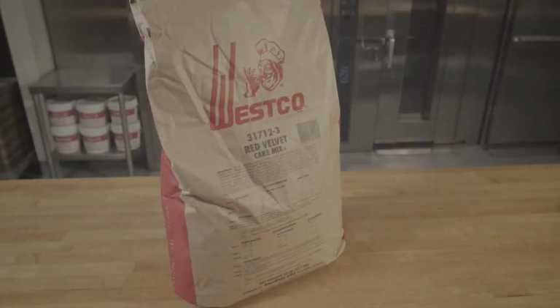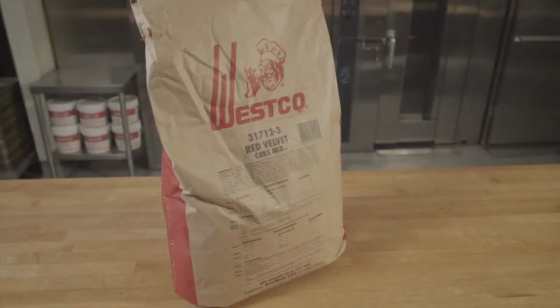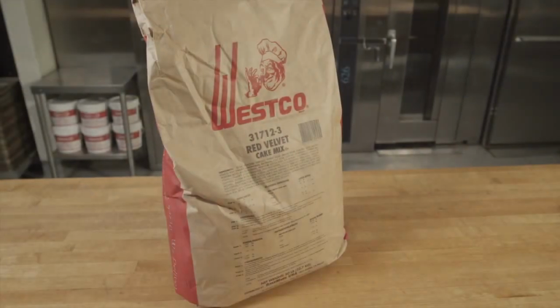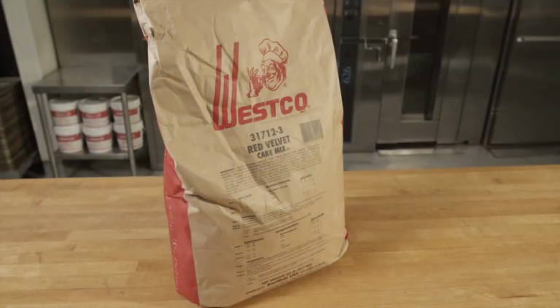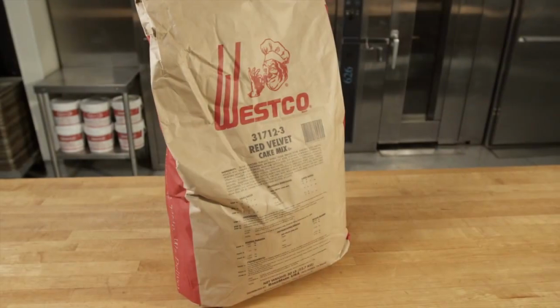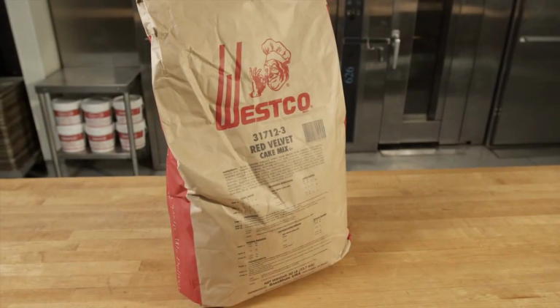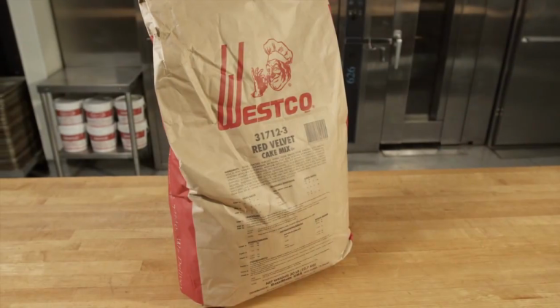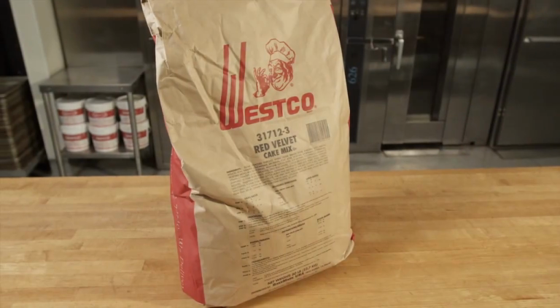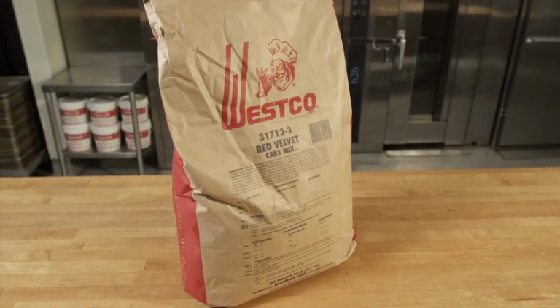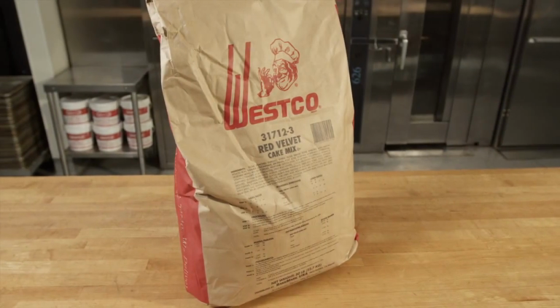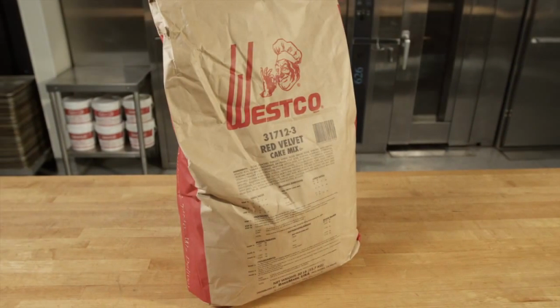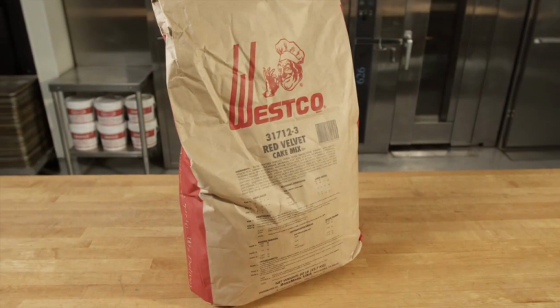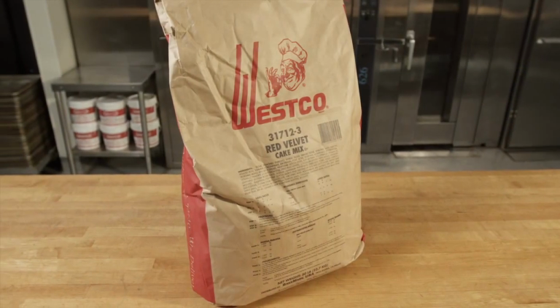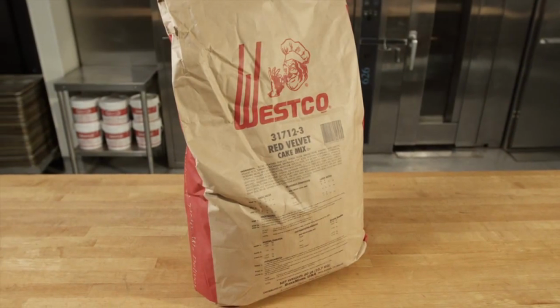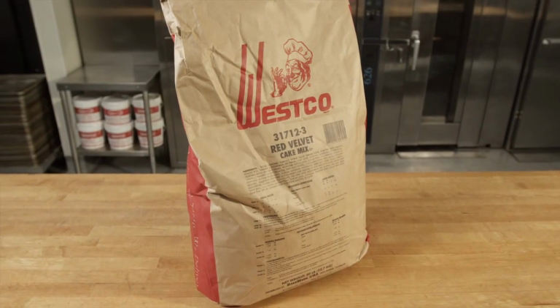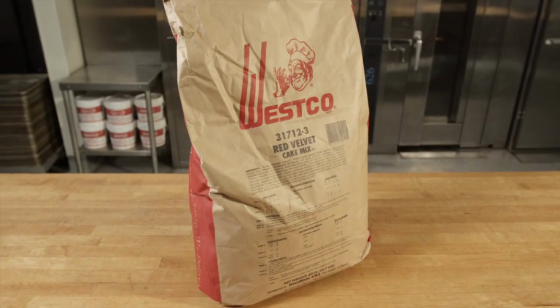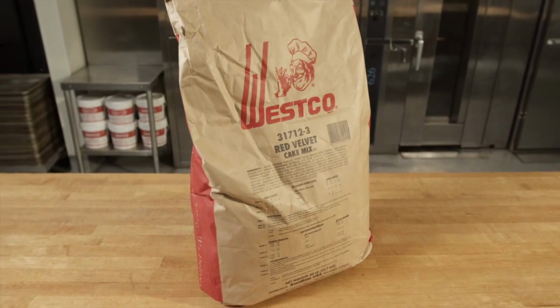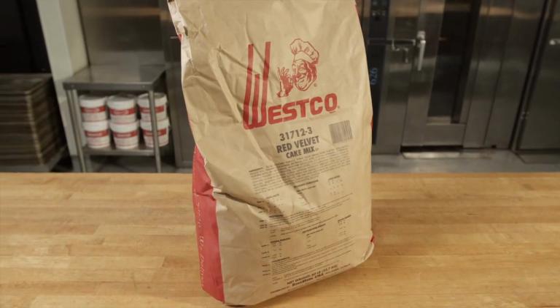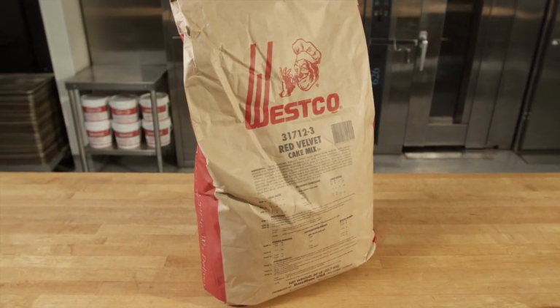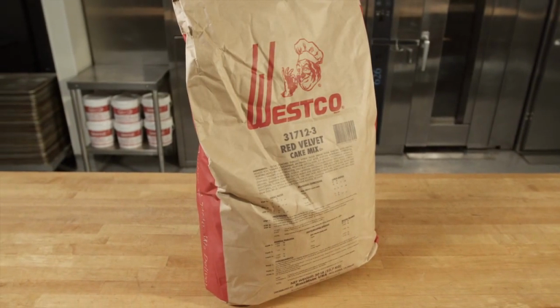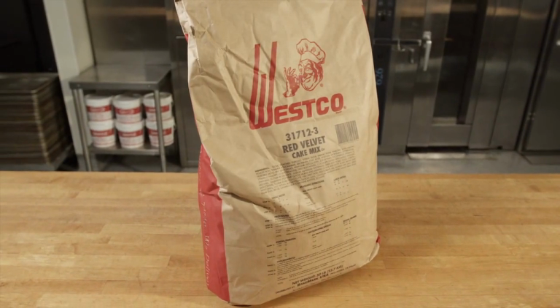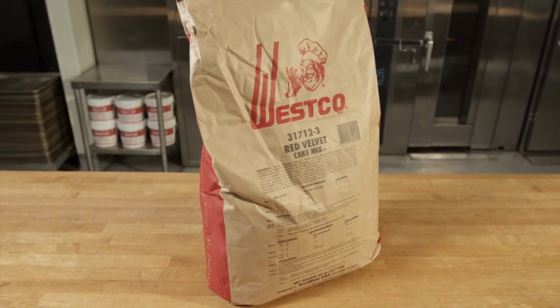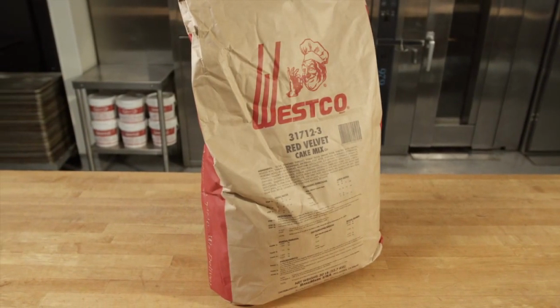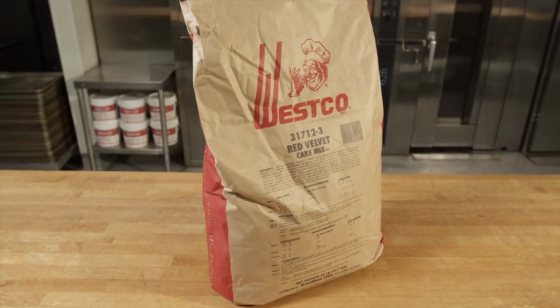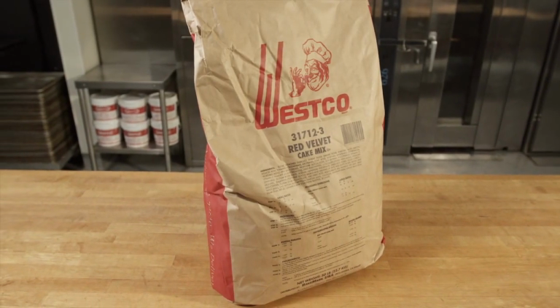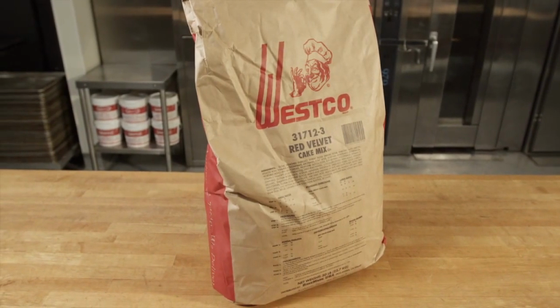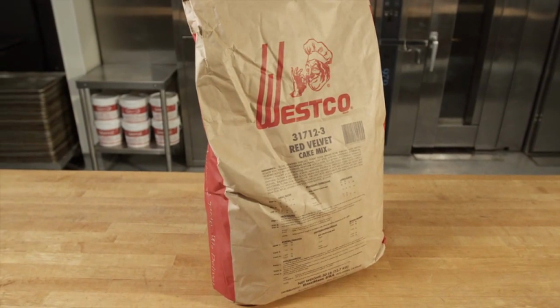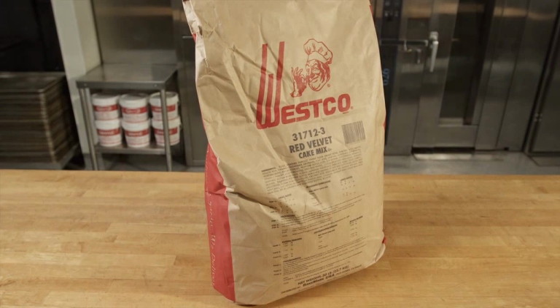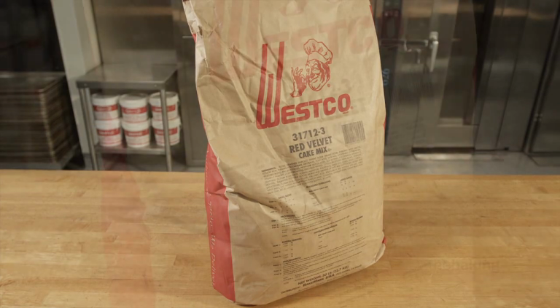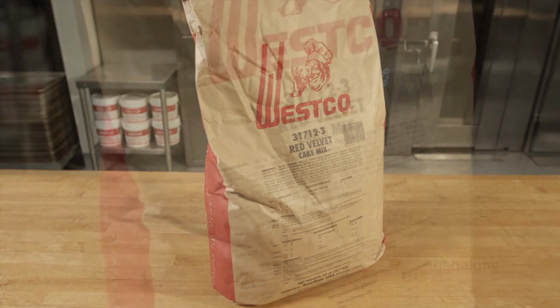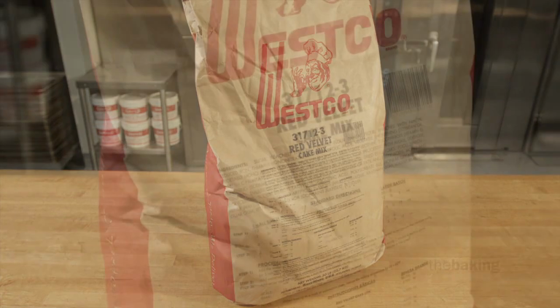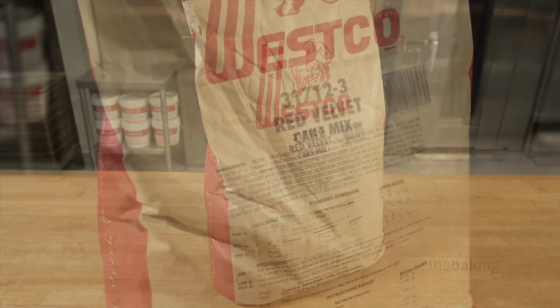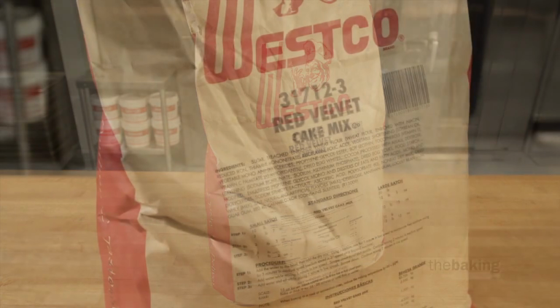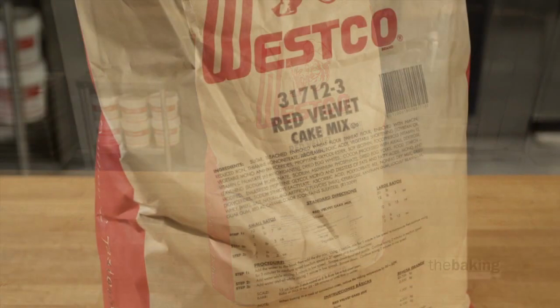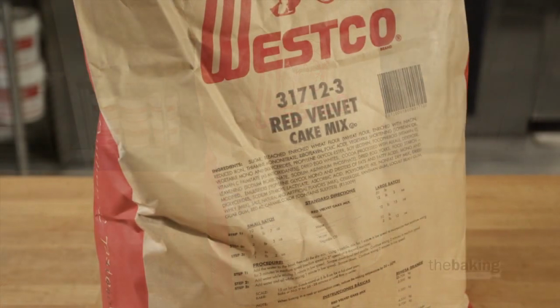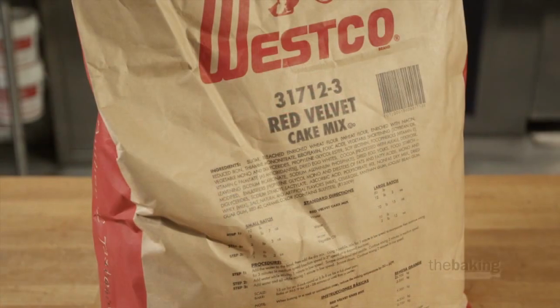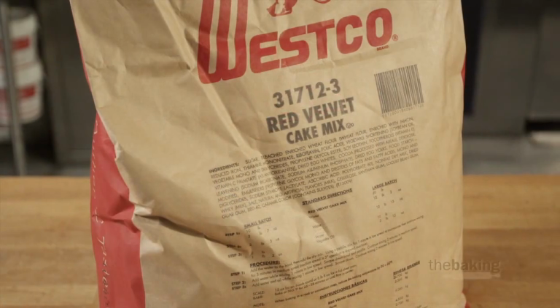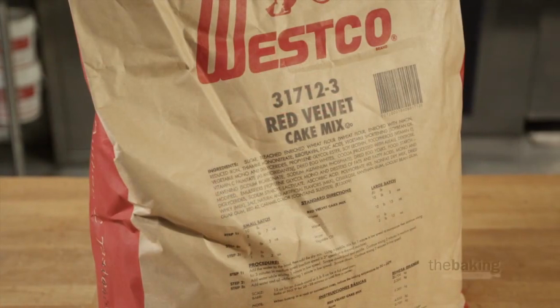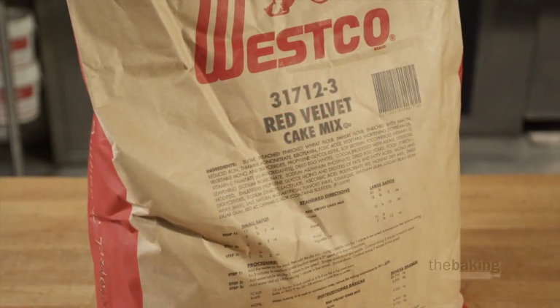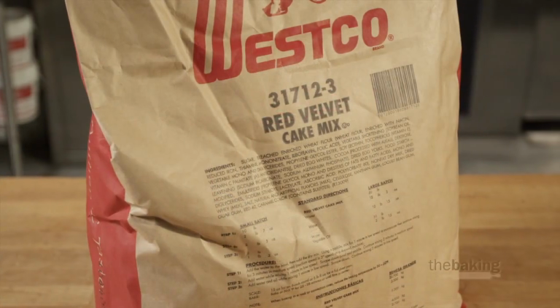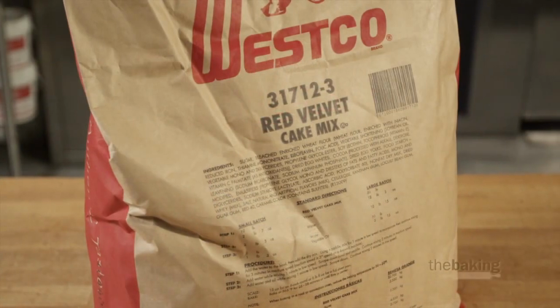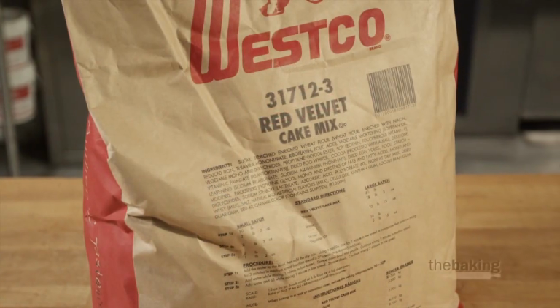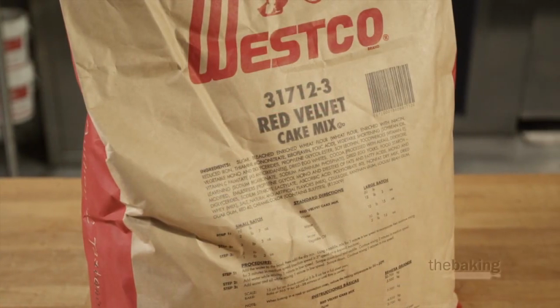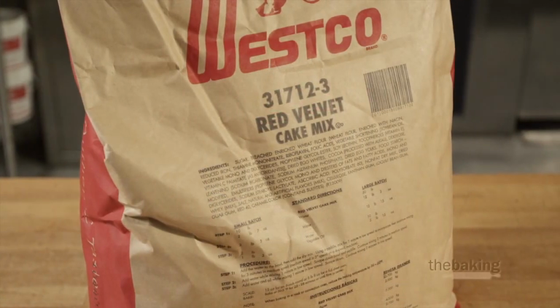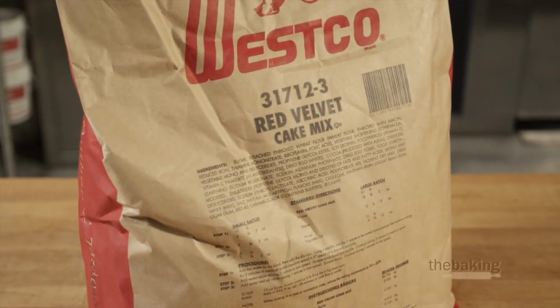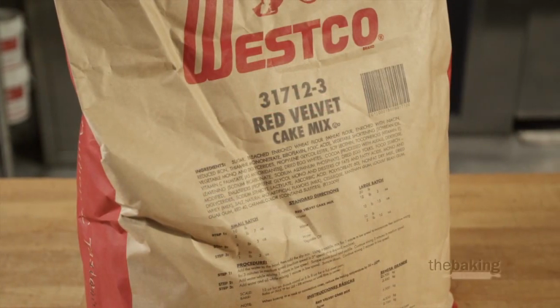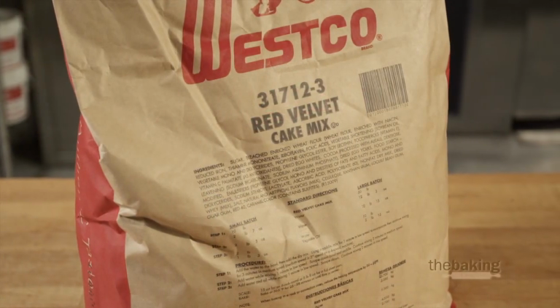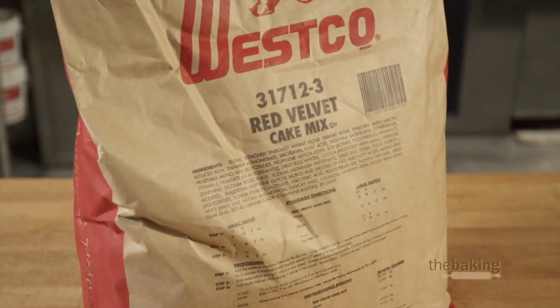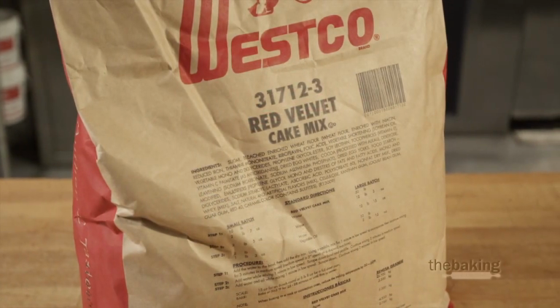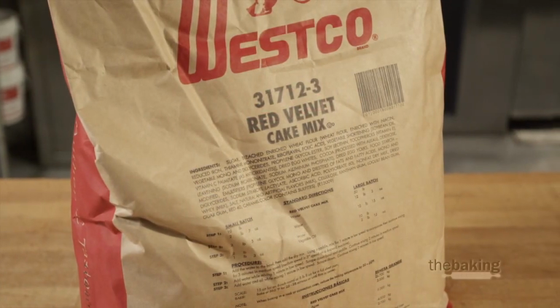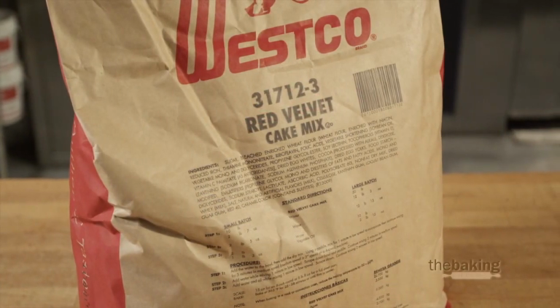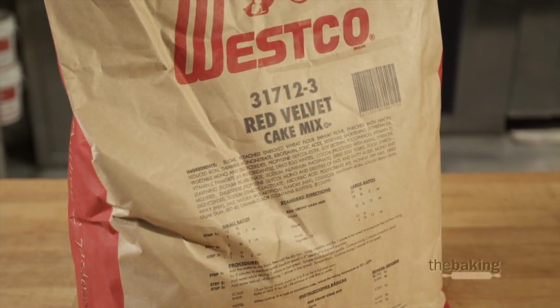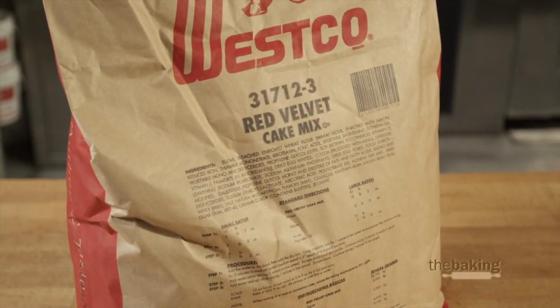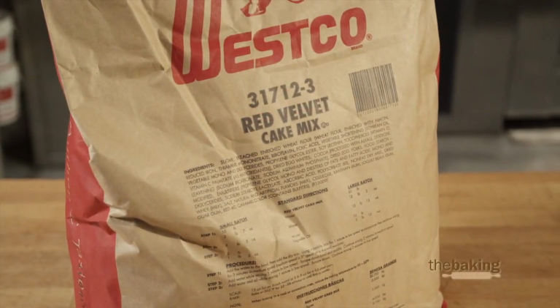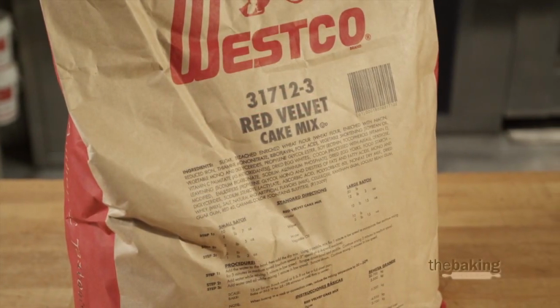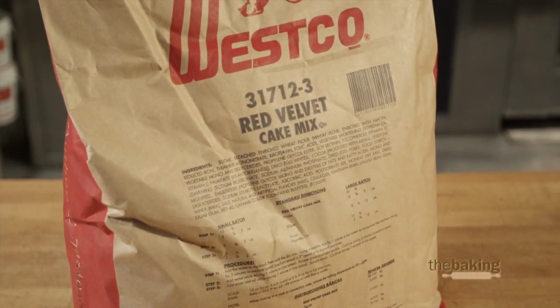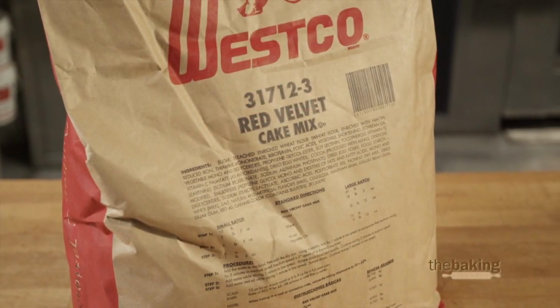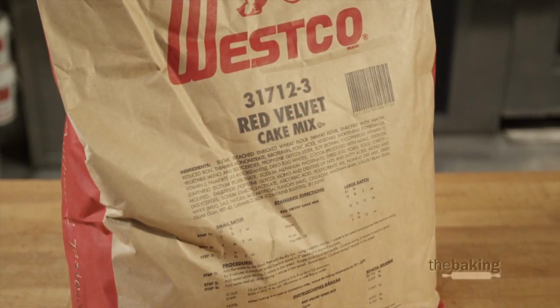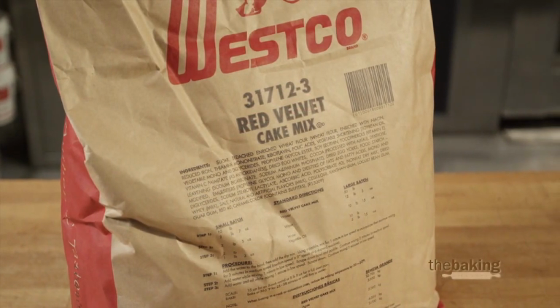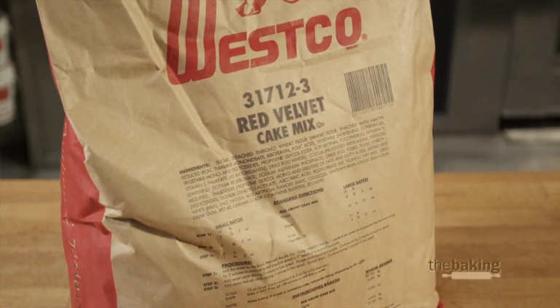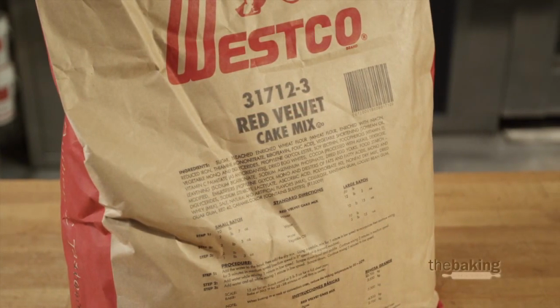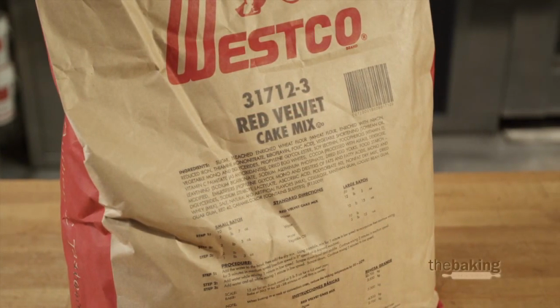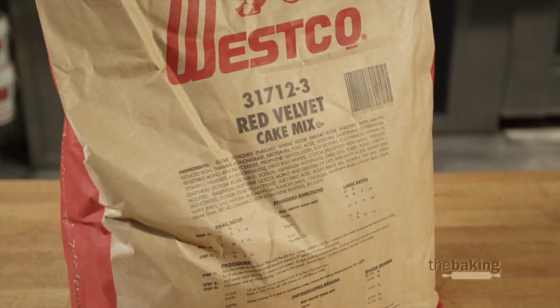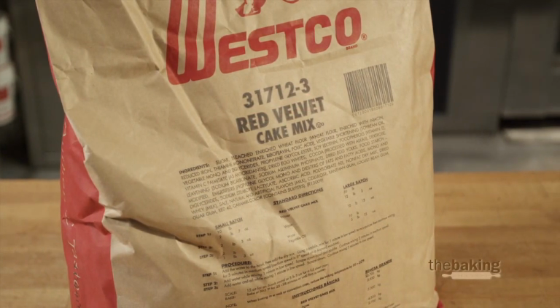I'm going to be using the red velvet cake mix today, but you could also use our extra moist white cake, extra moist dark cake, or even our extra moist French vanilla cake.